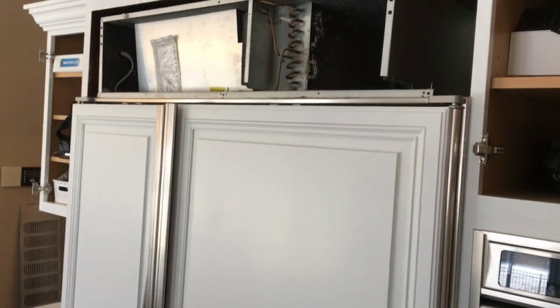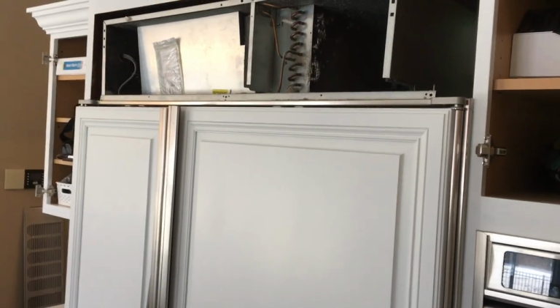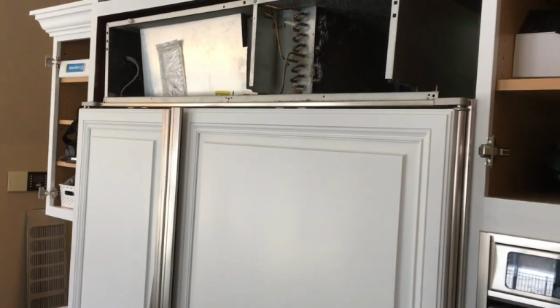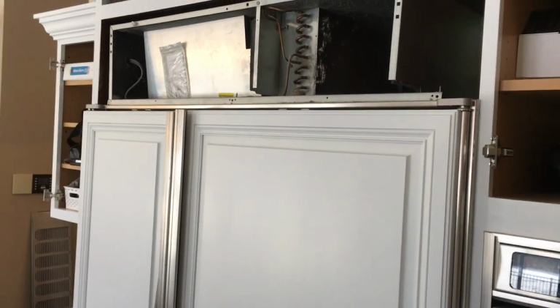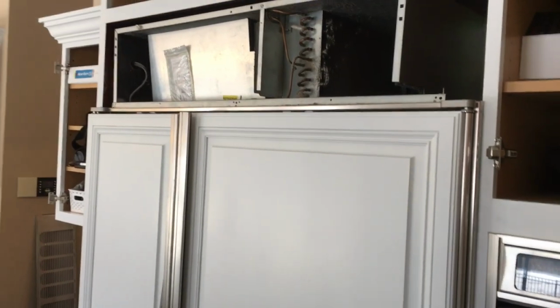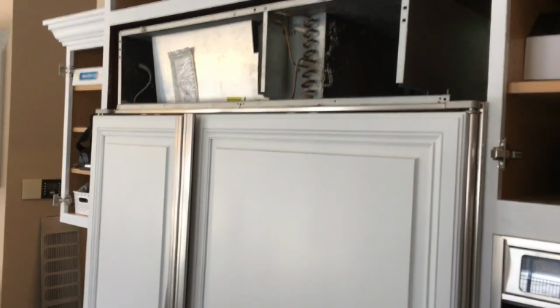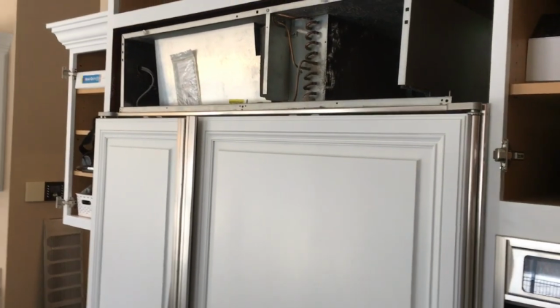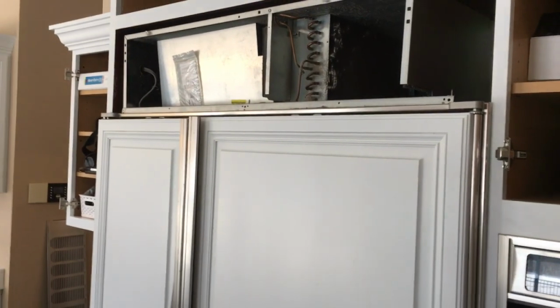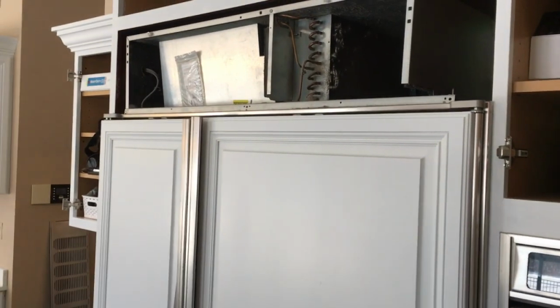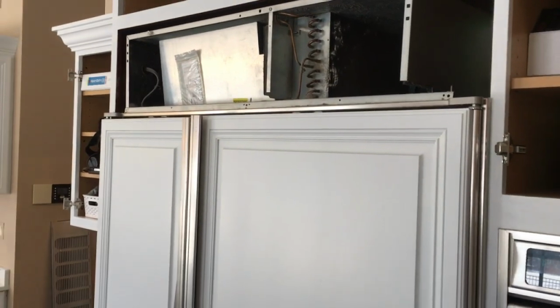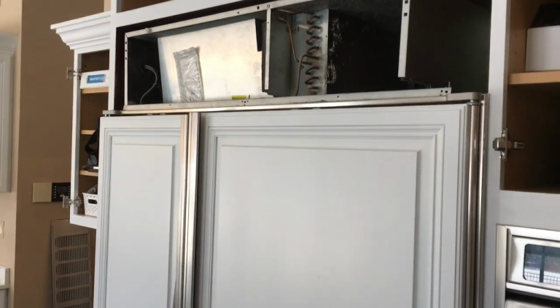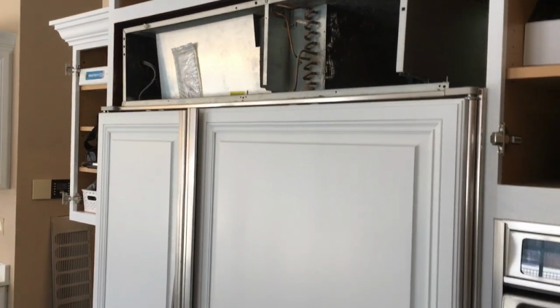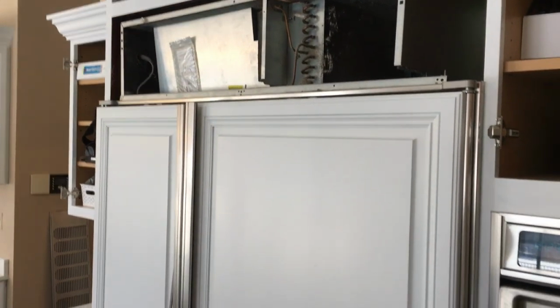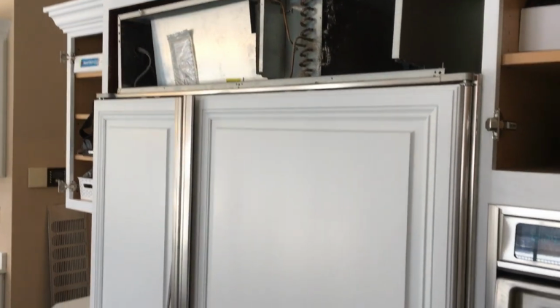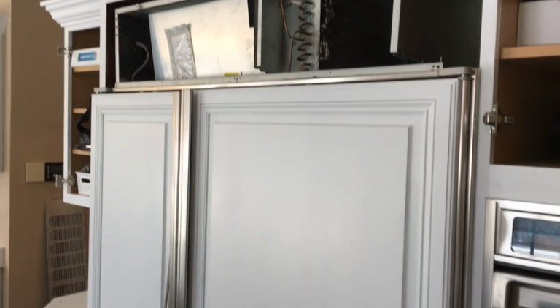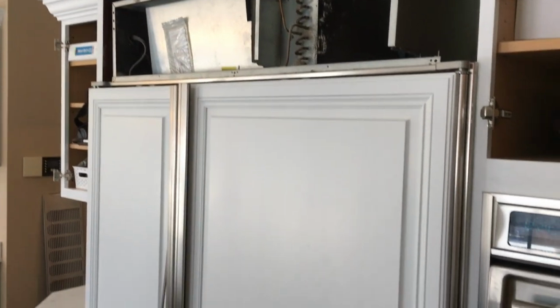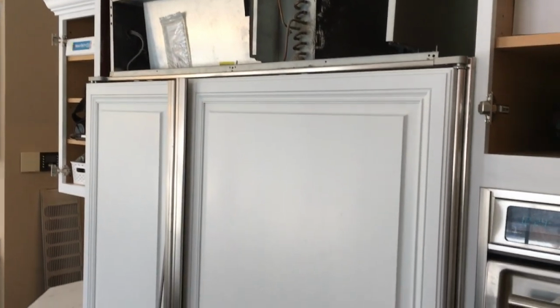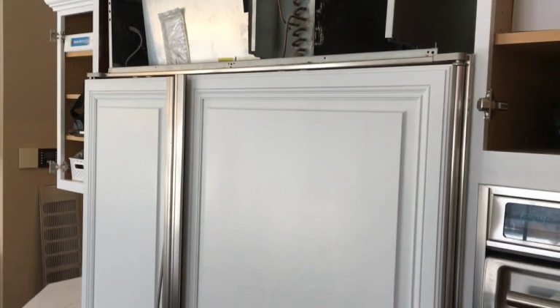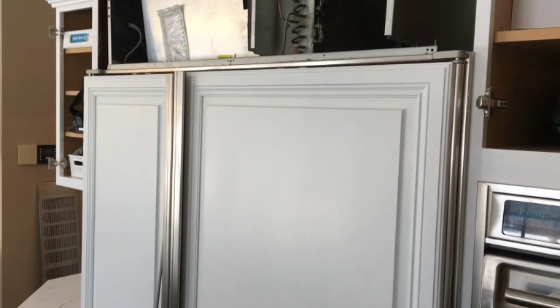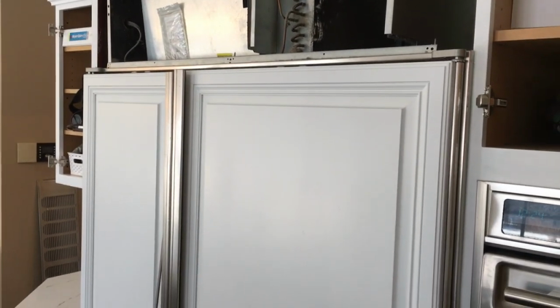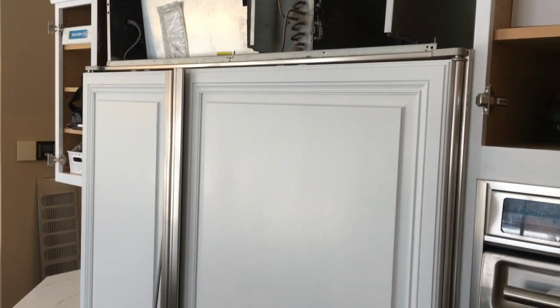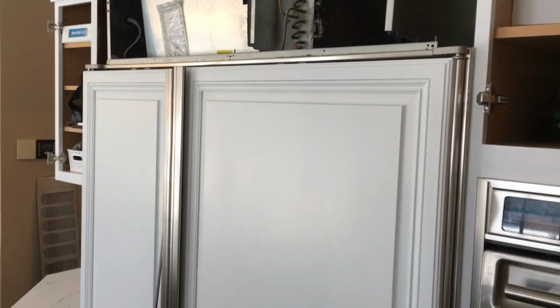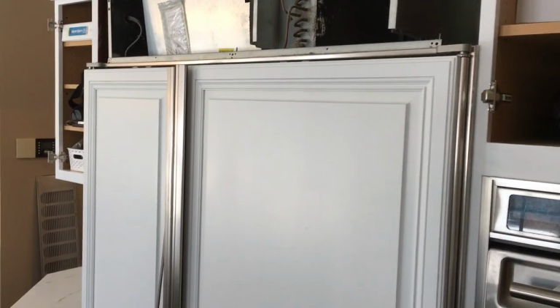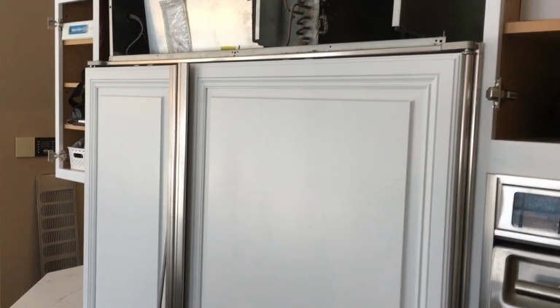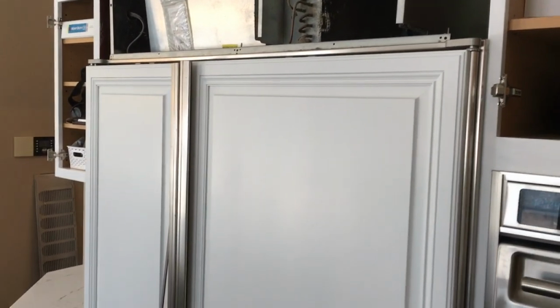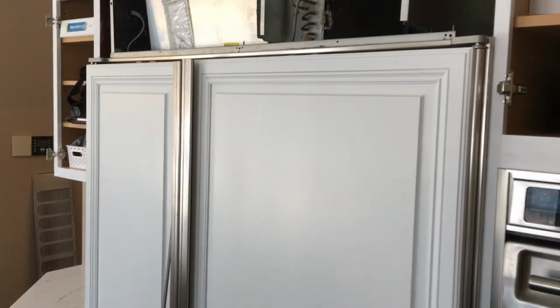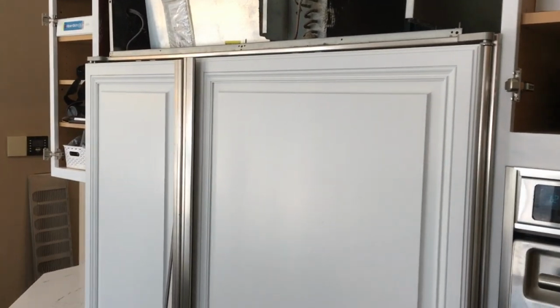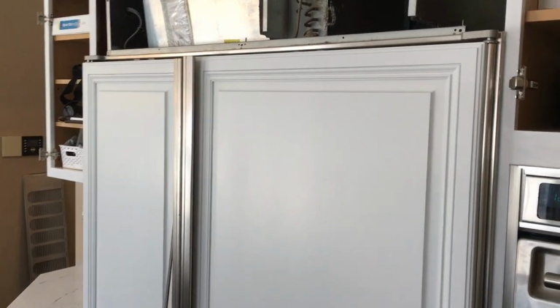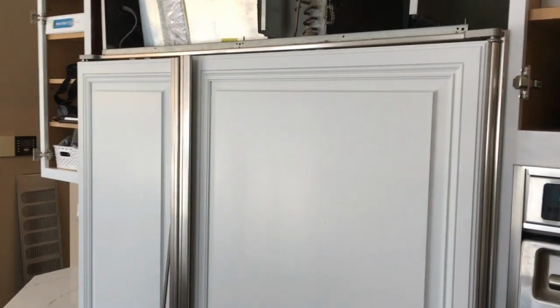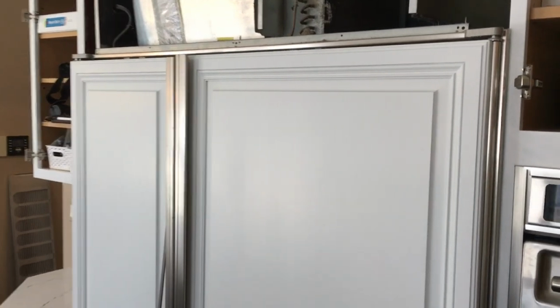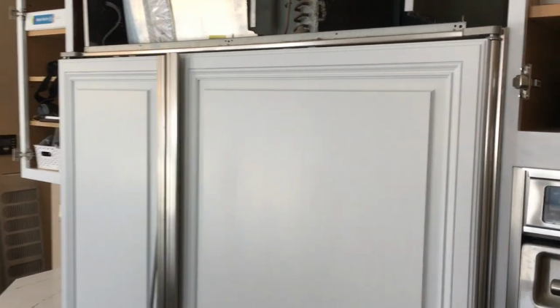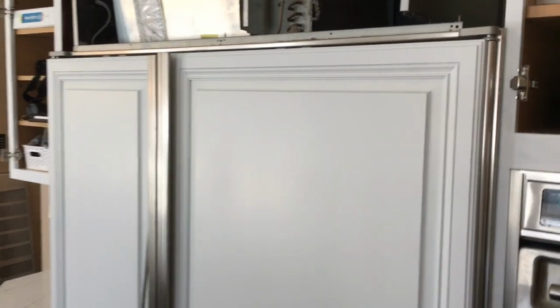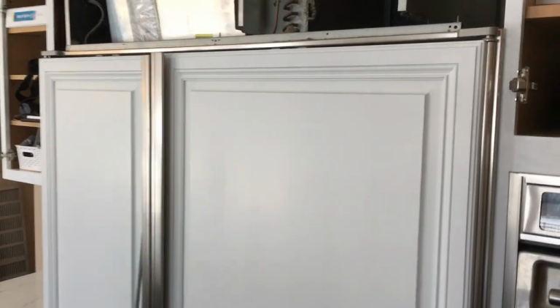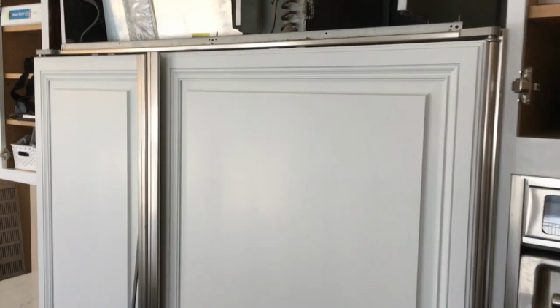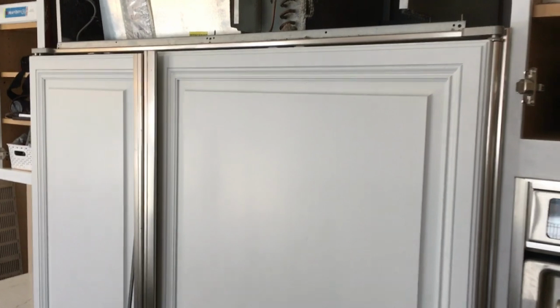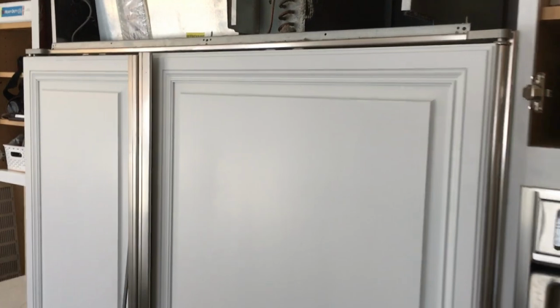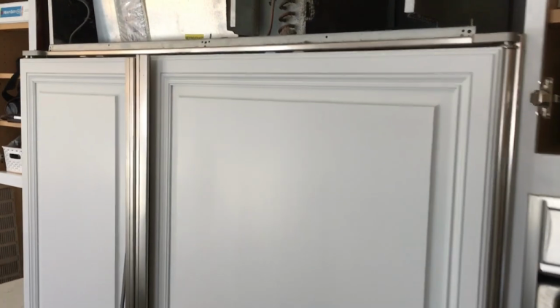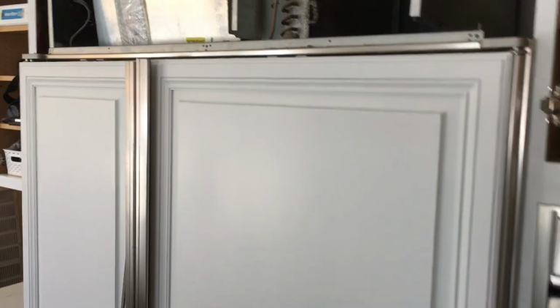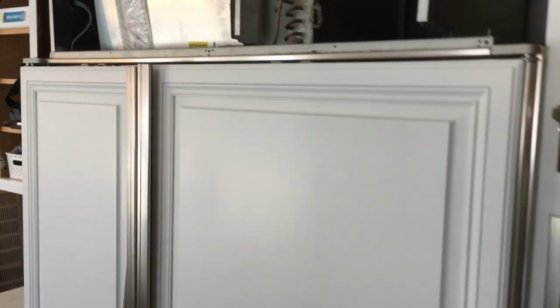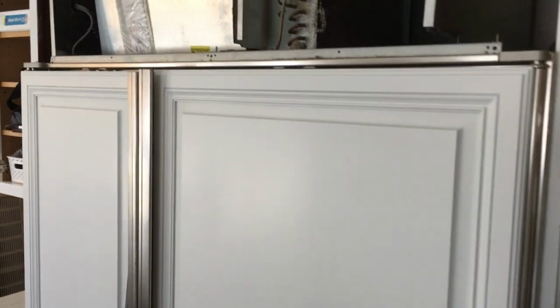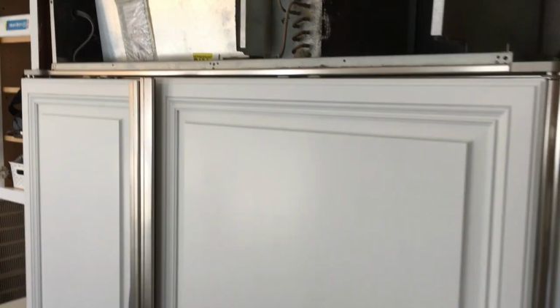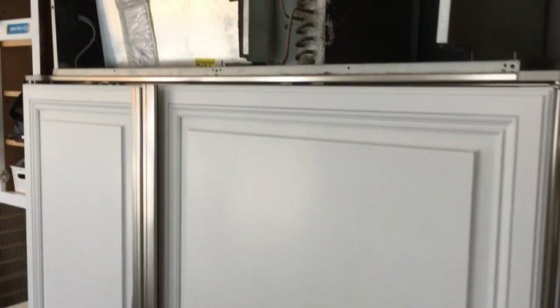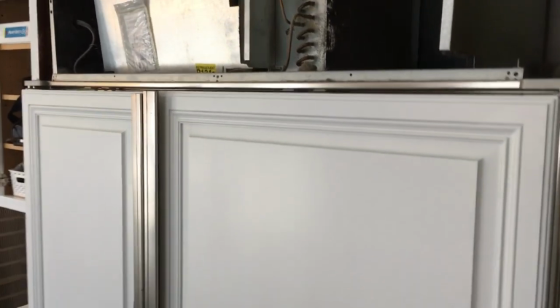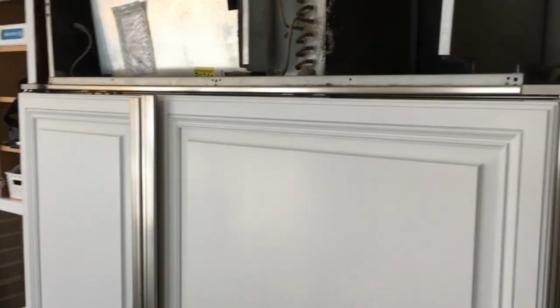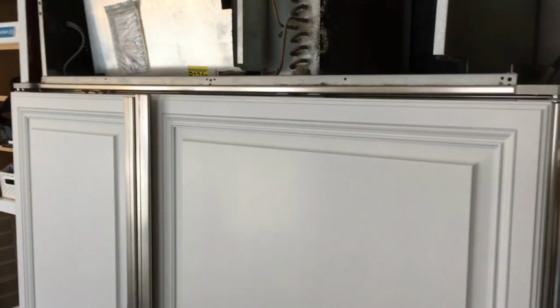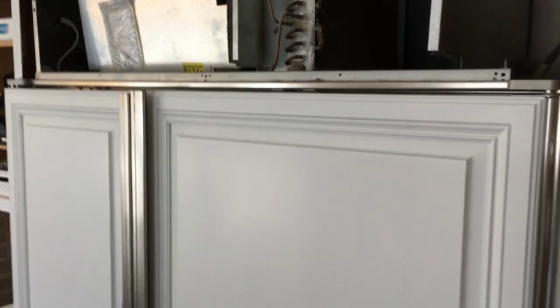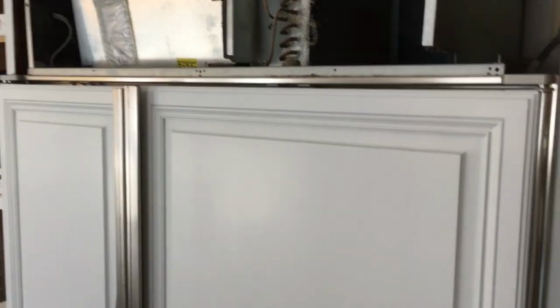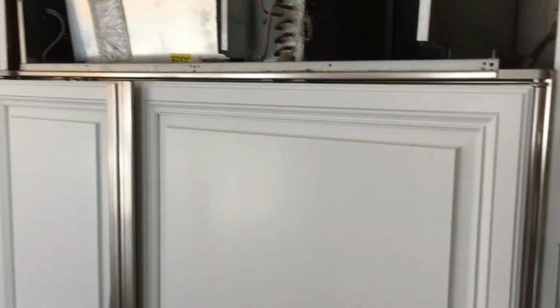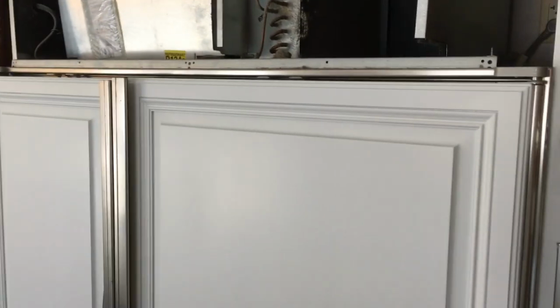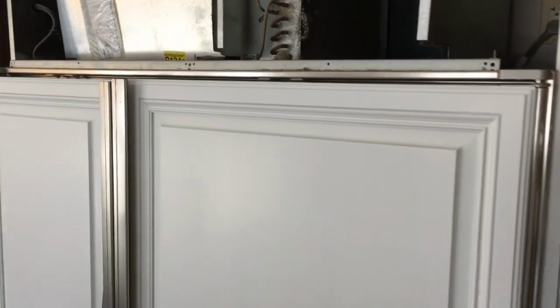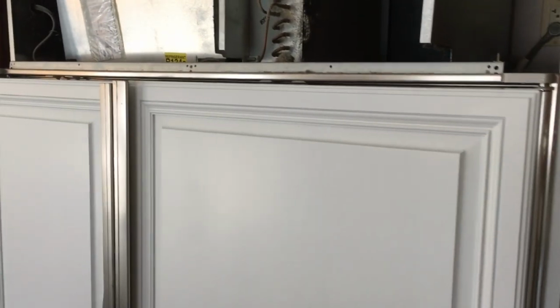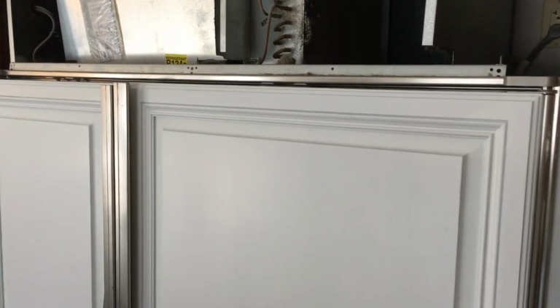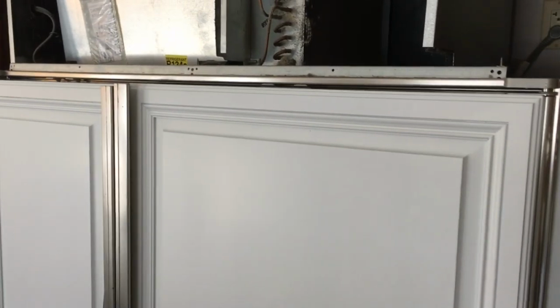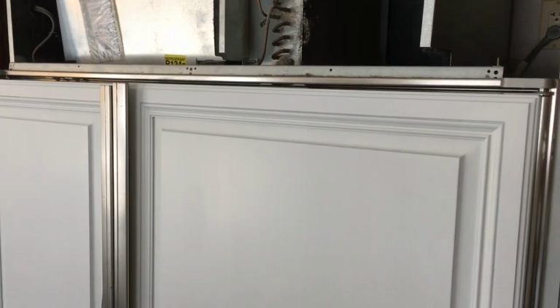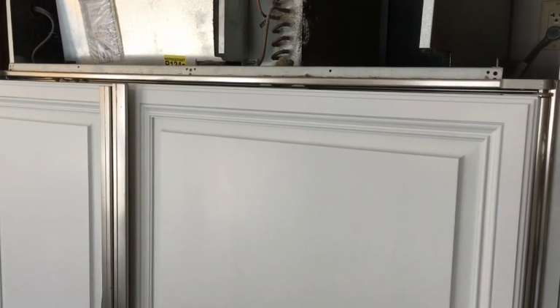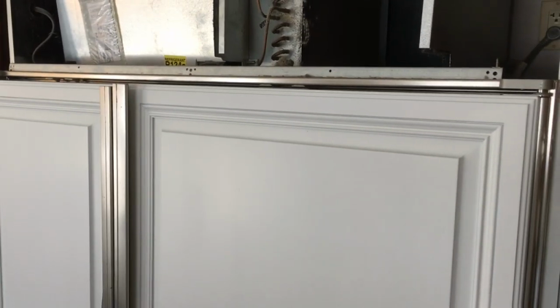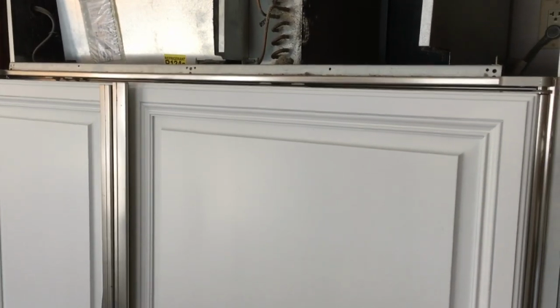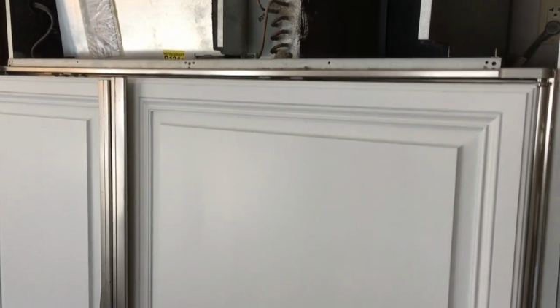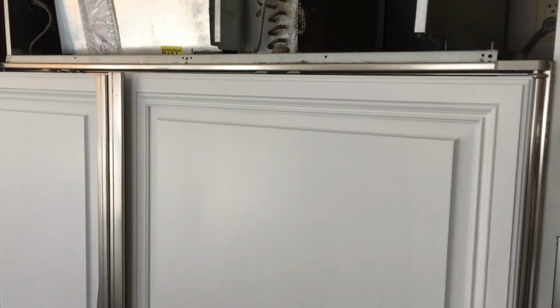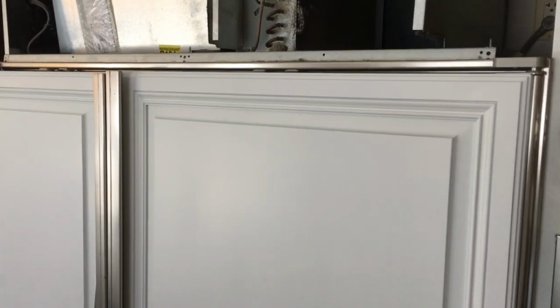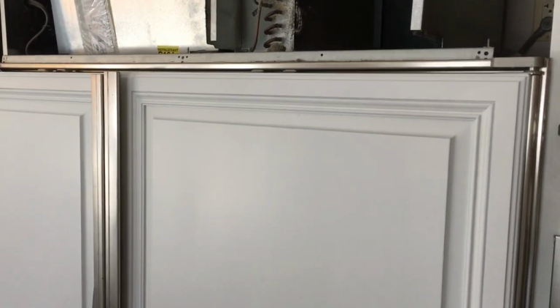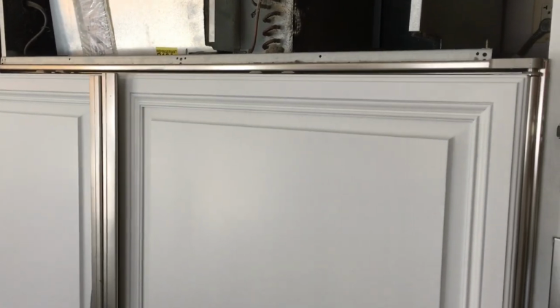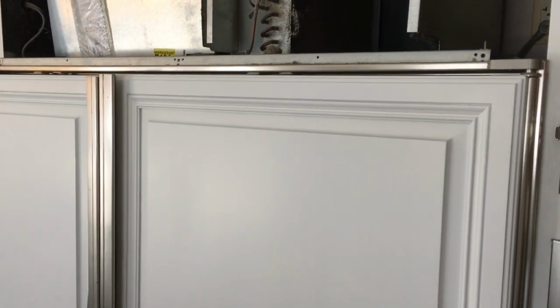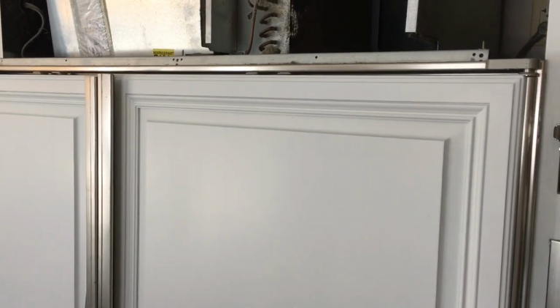Hey, Dave Cook, Franco Finishes, doing a quick video for you. If you have a Sub-Zero refrigerator, we did one the other day and had a couple questions on it, so I thought I'd redo it for you.